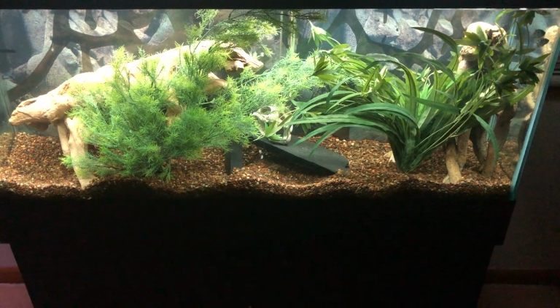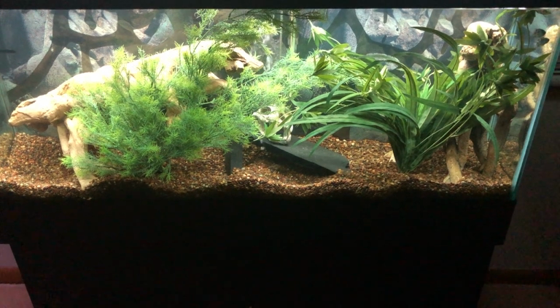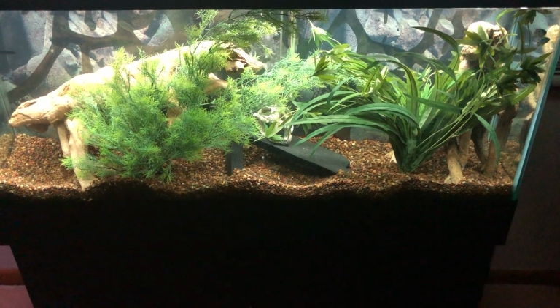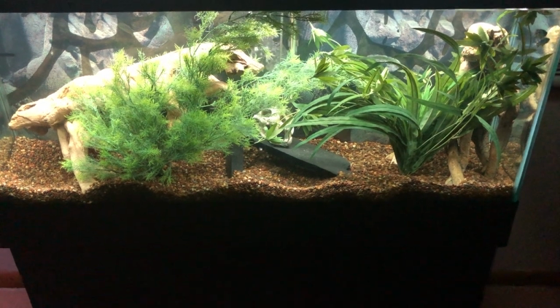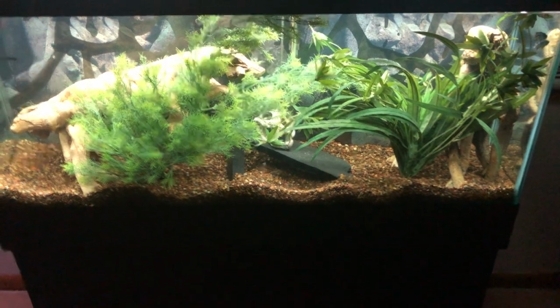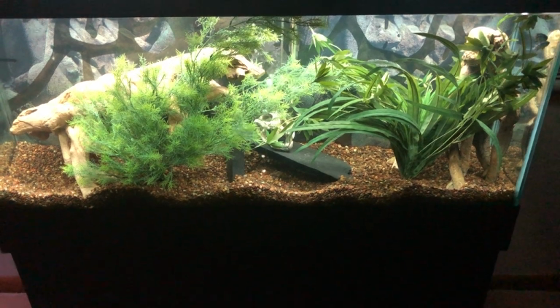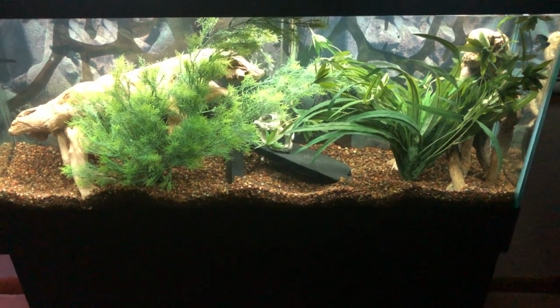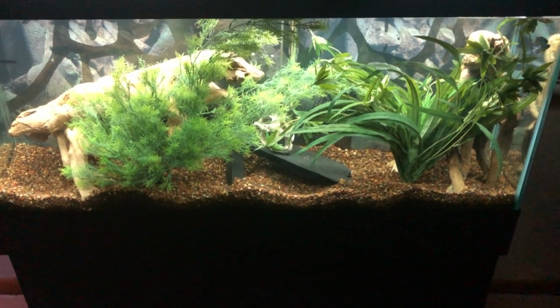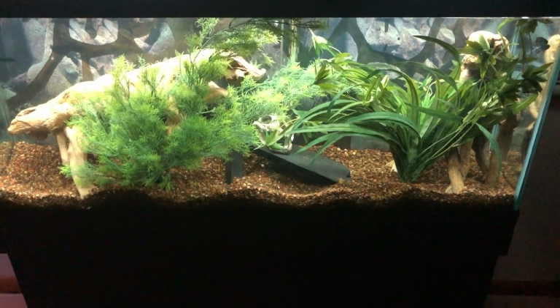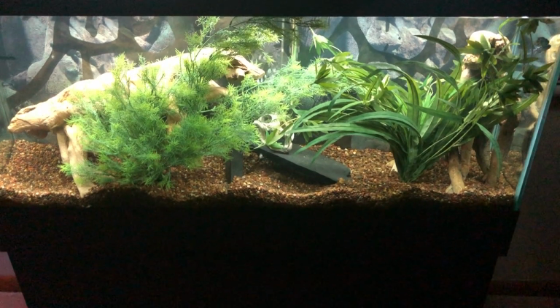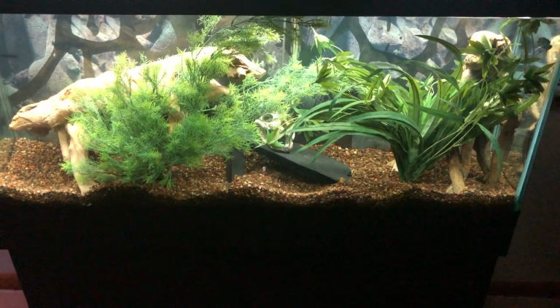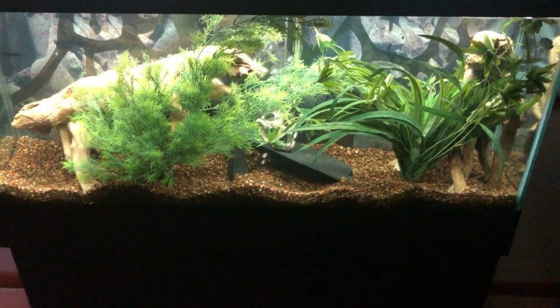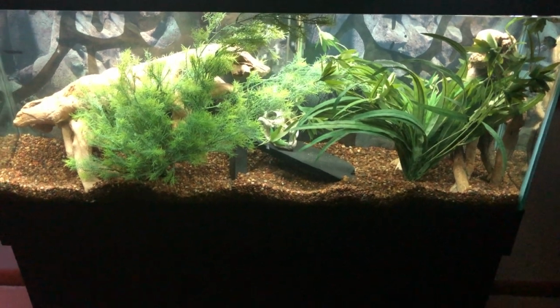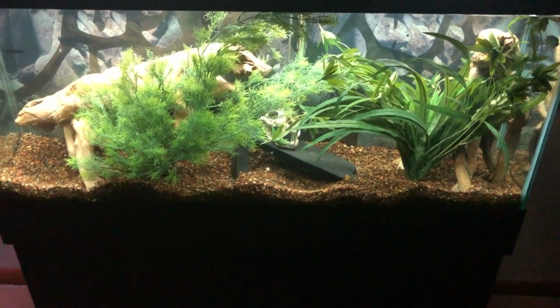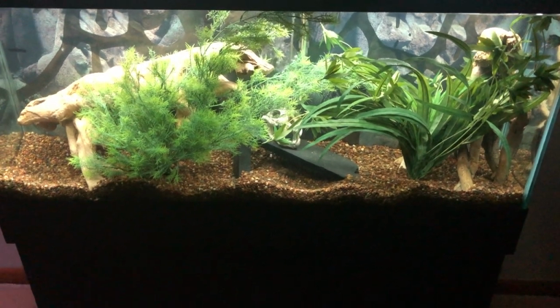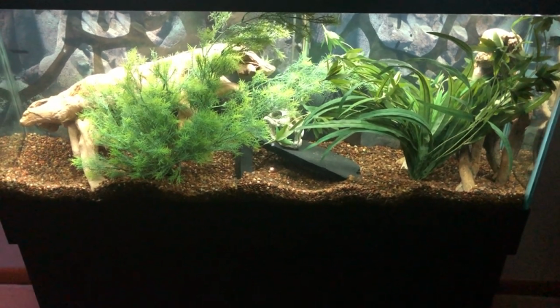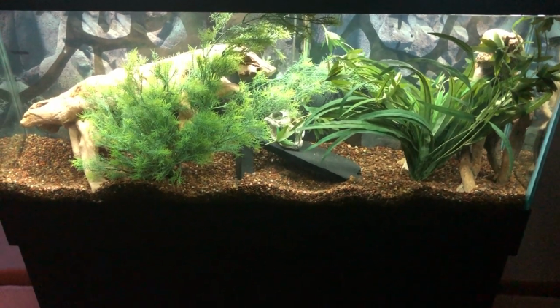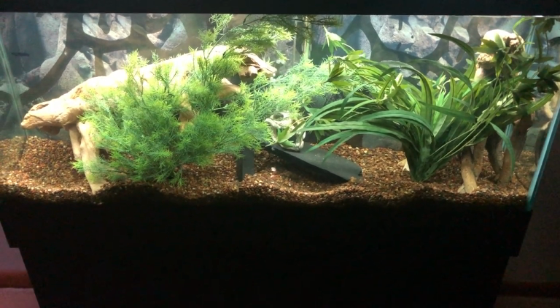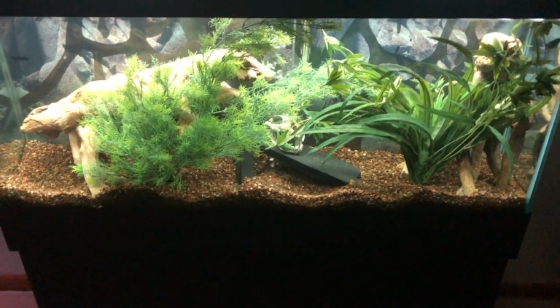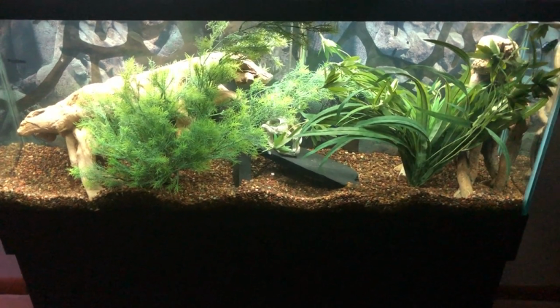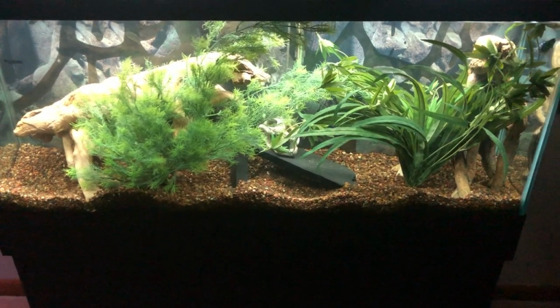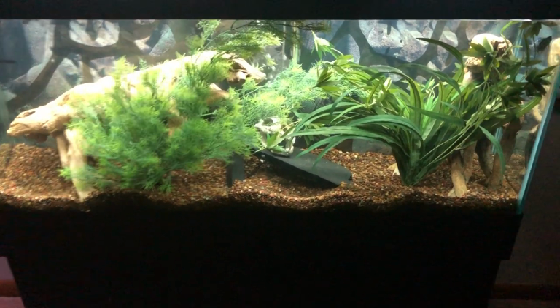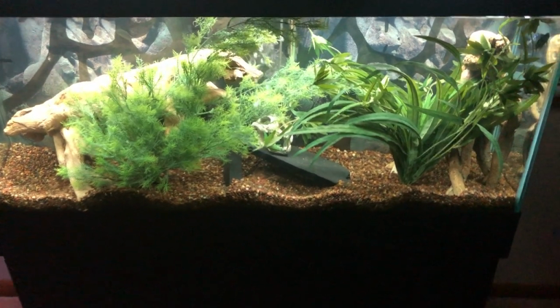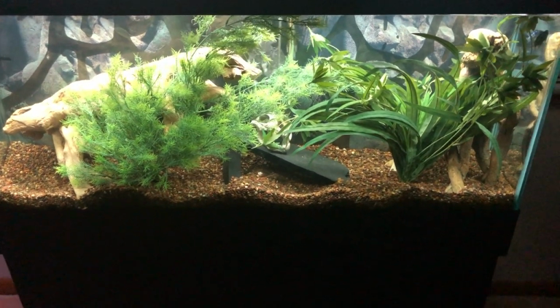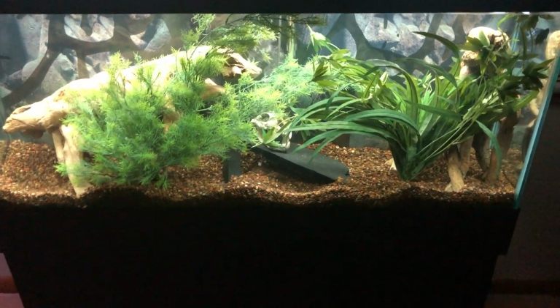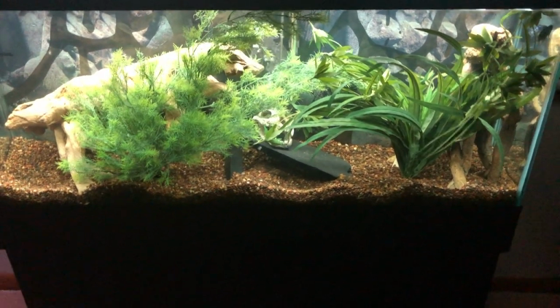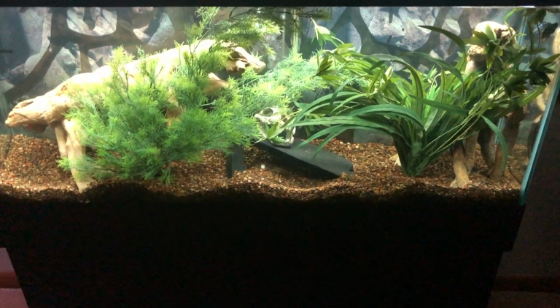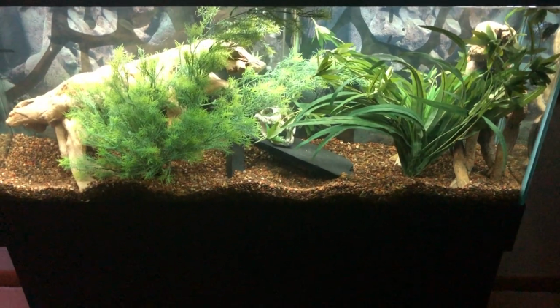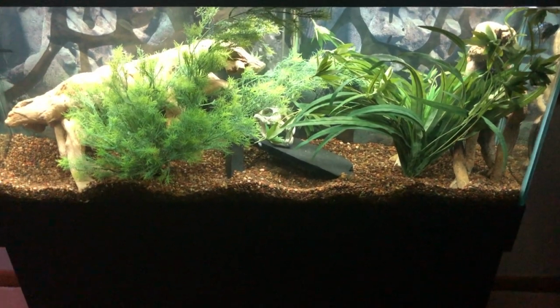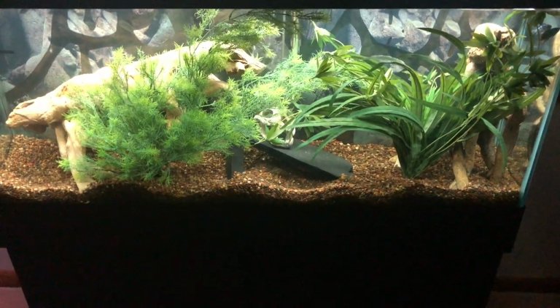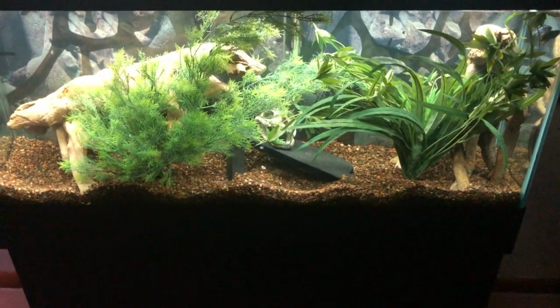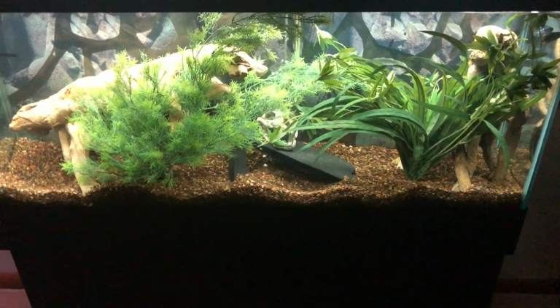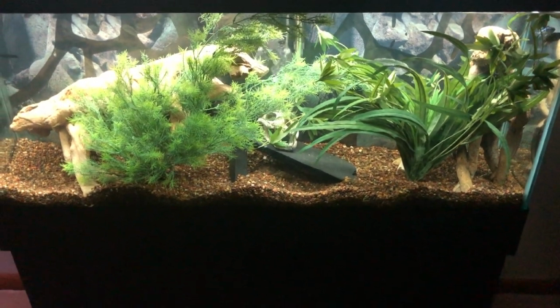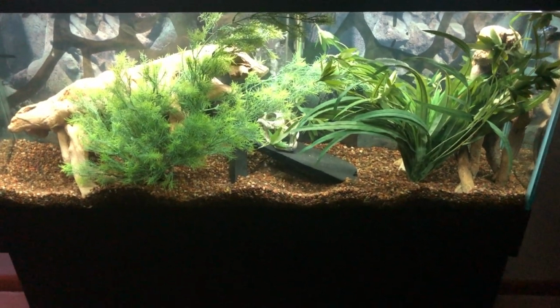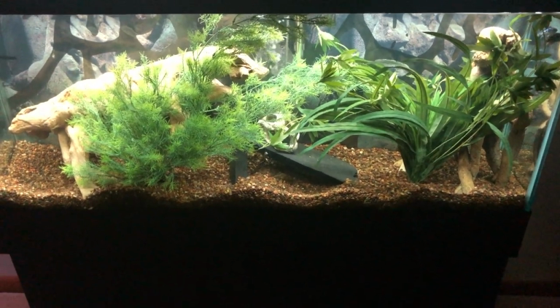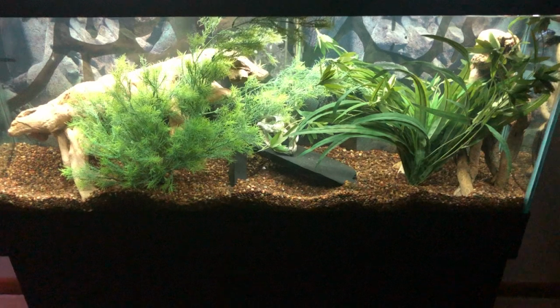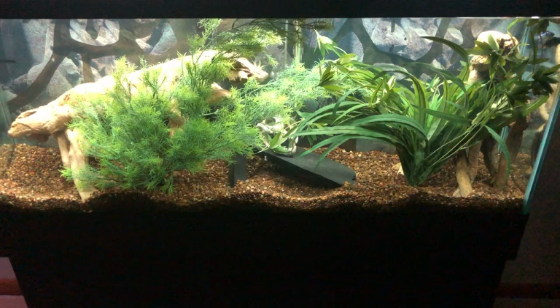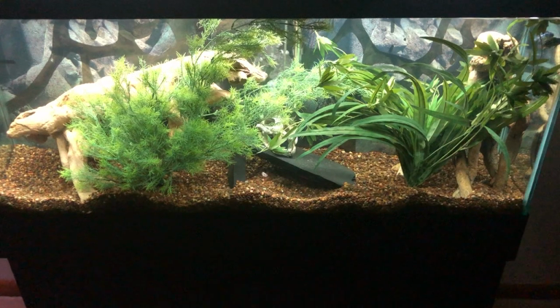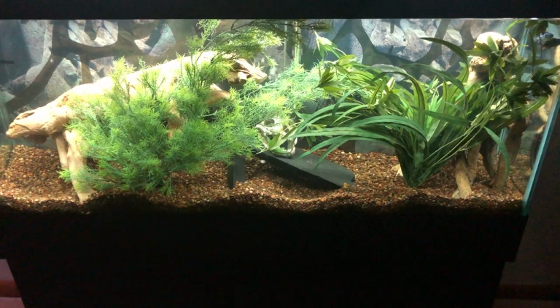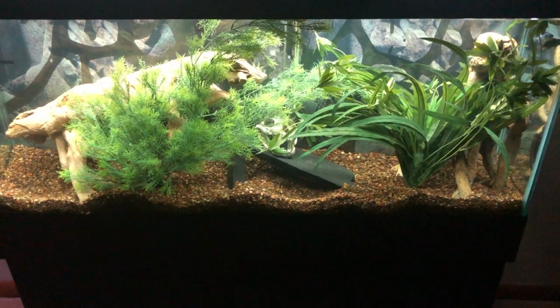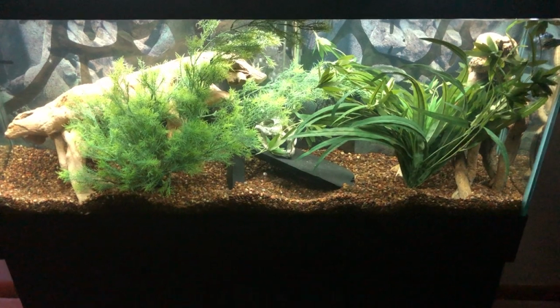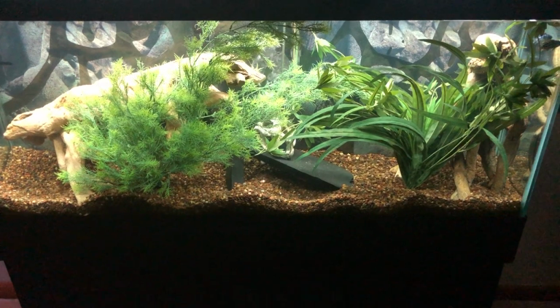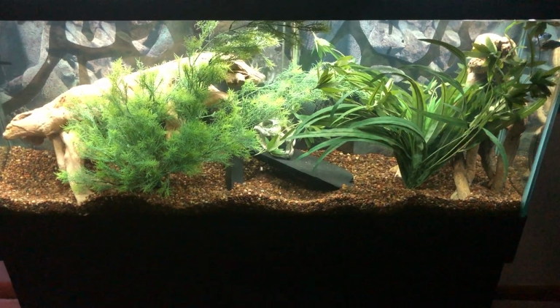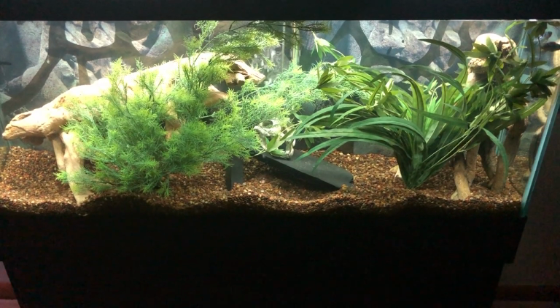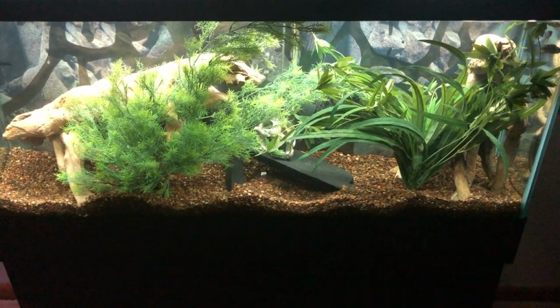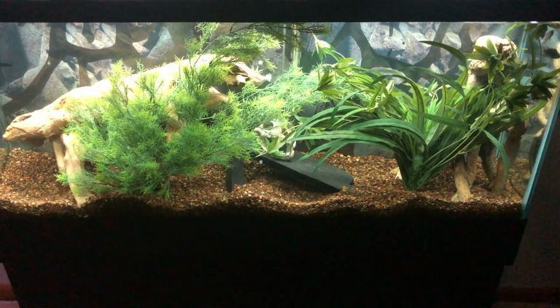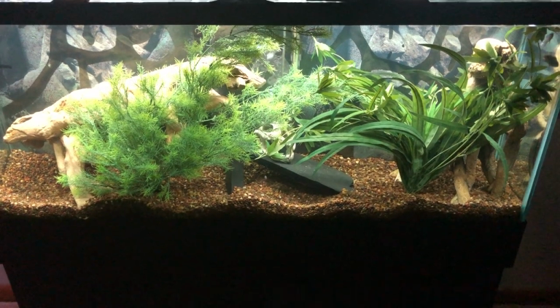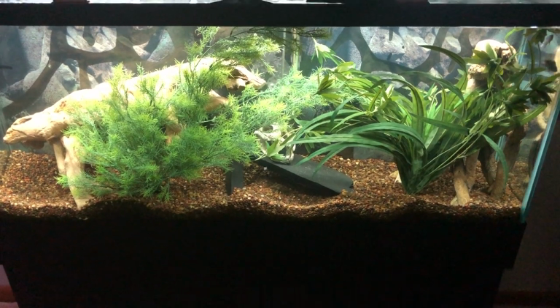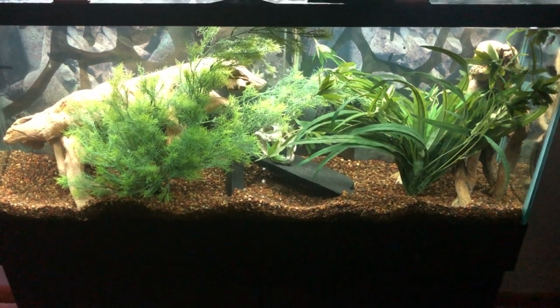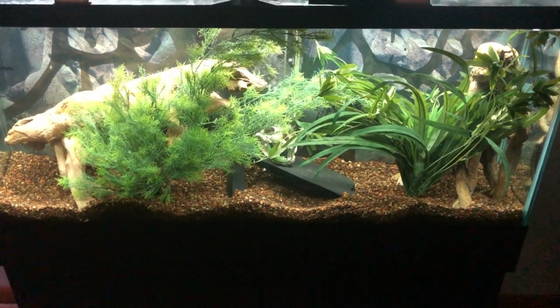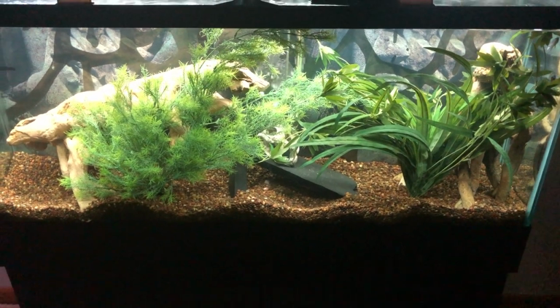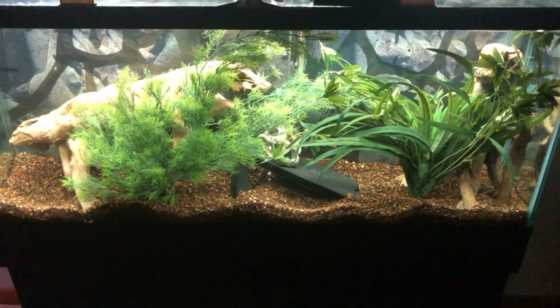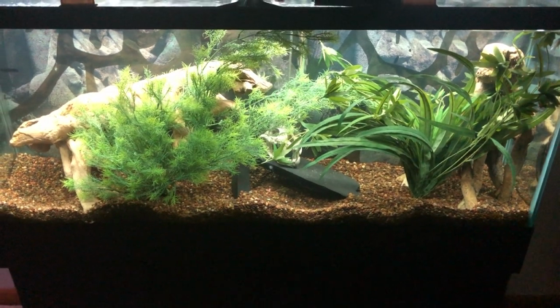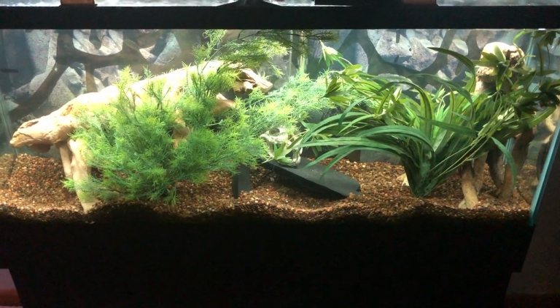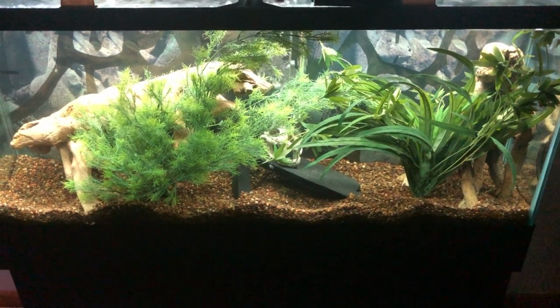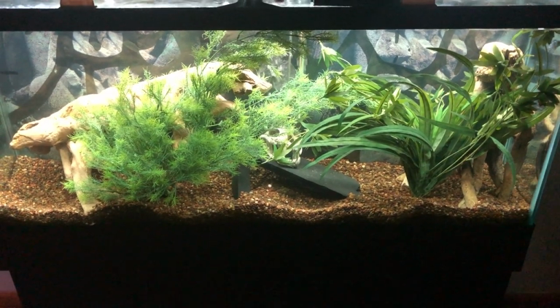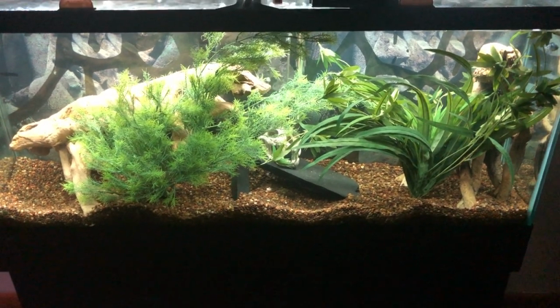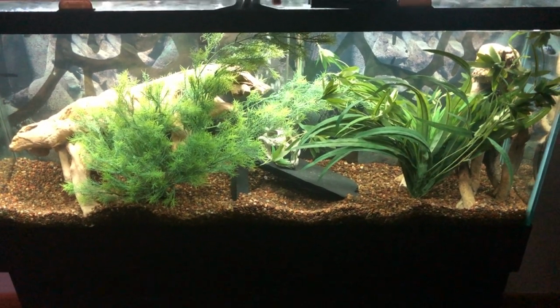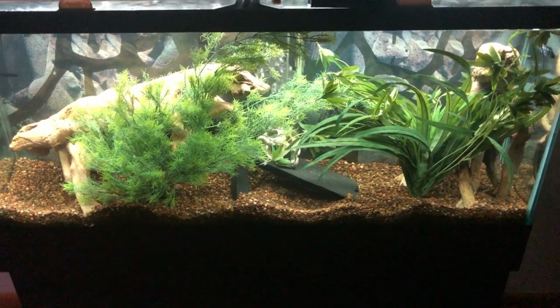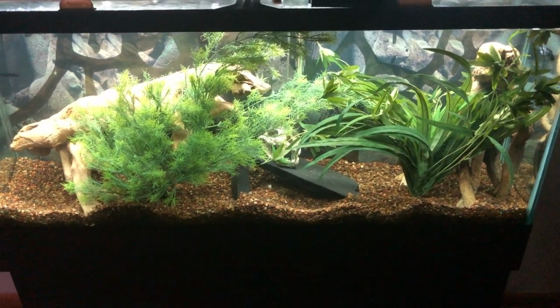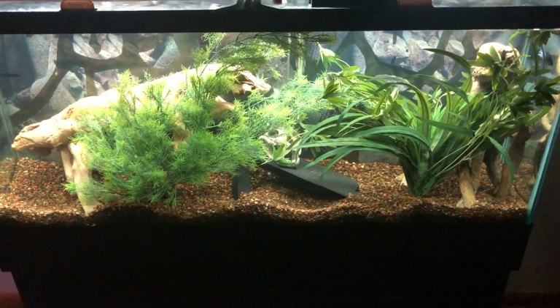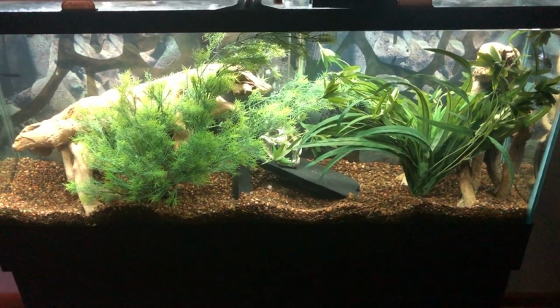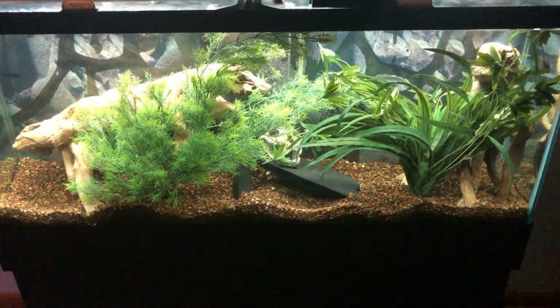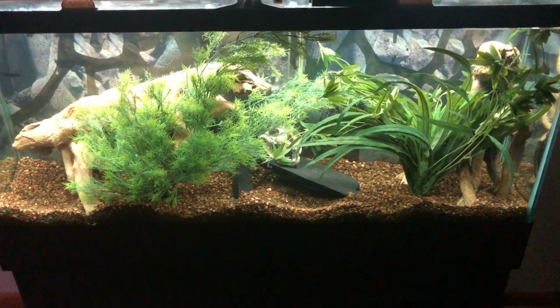Hey everybody, welcome back to the Chris Carver channel. I started a new tank today.